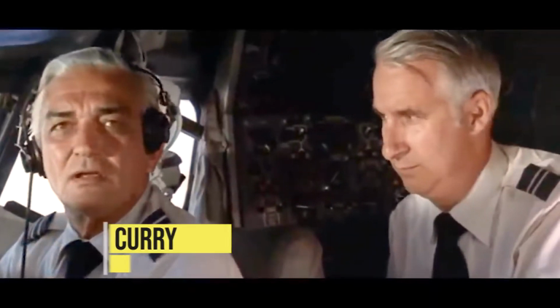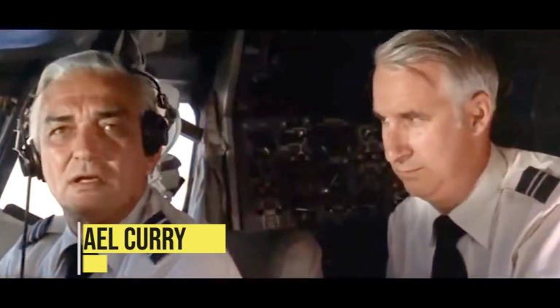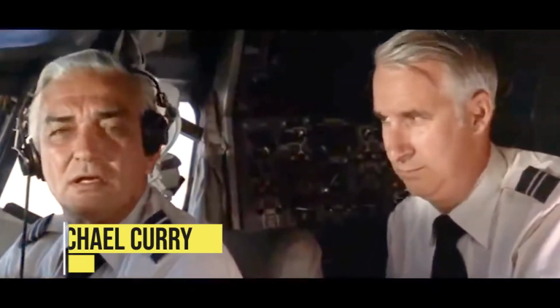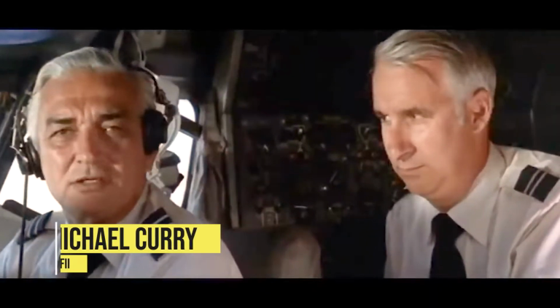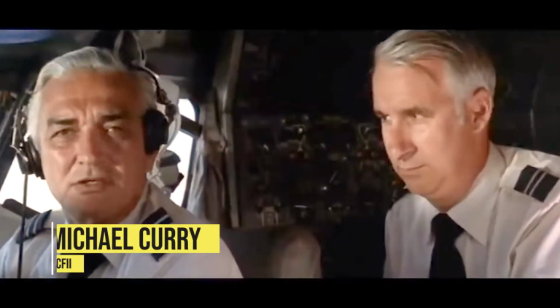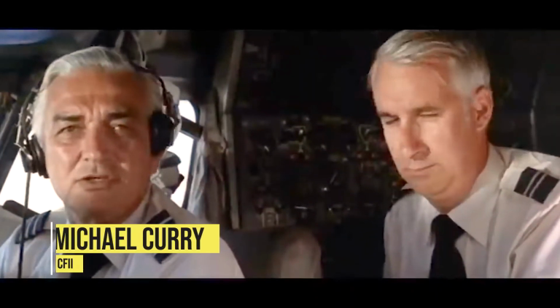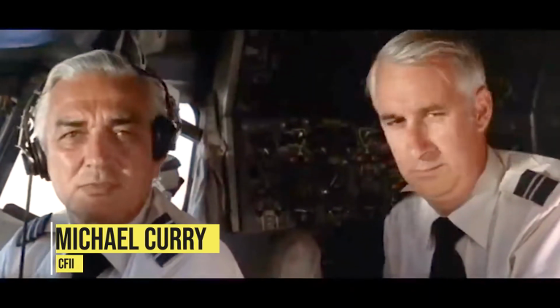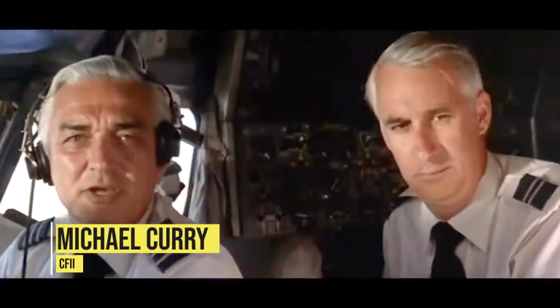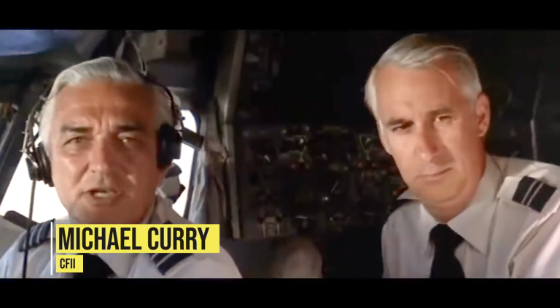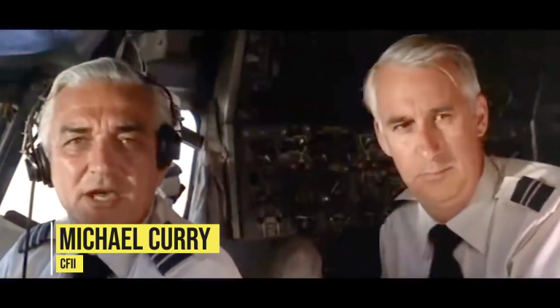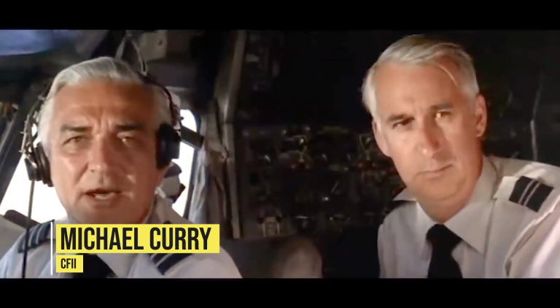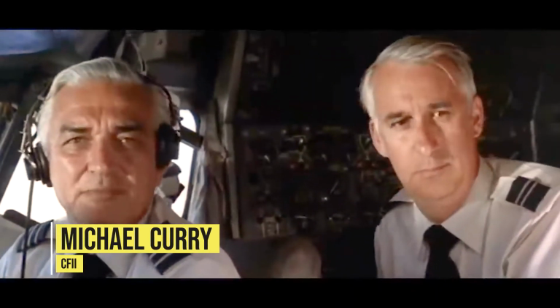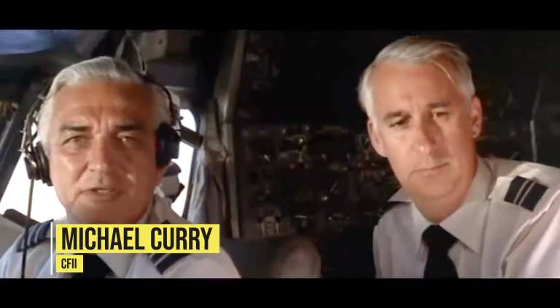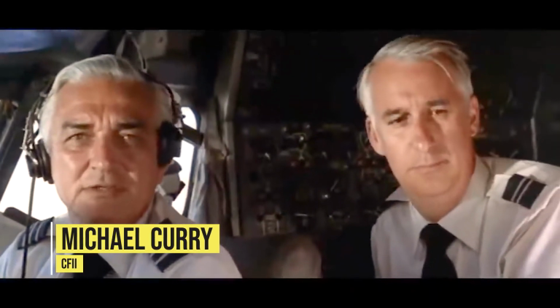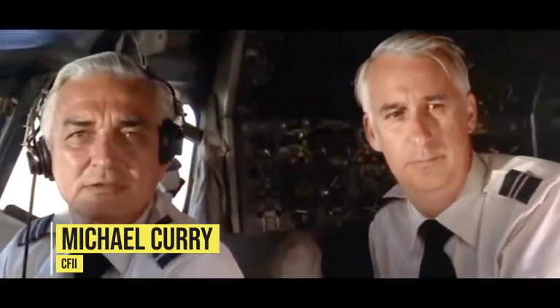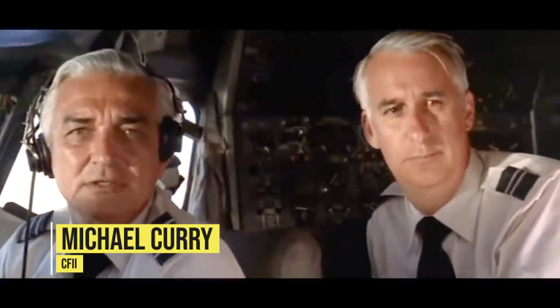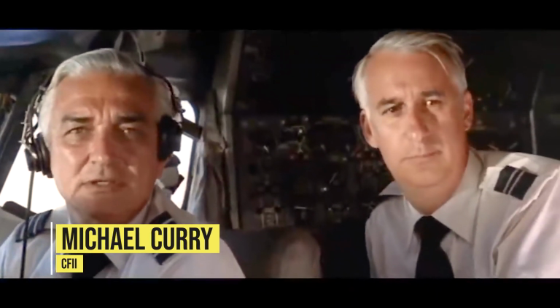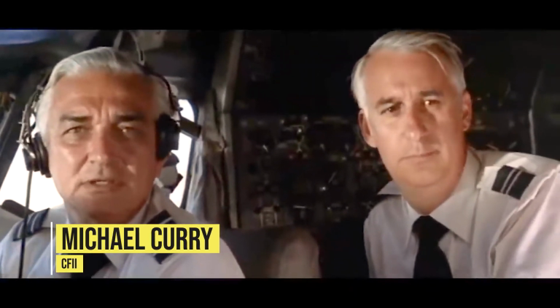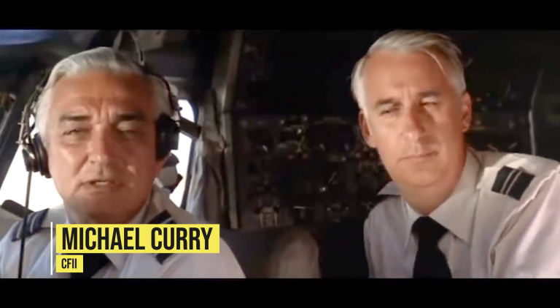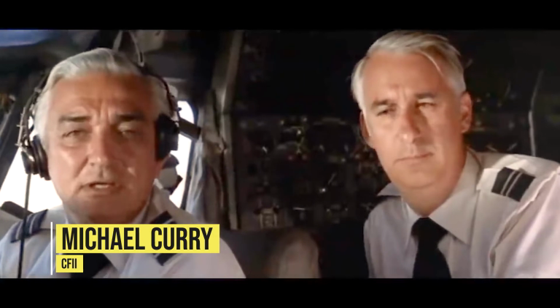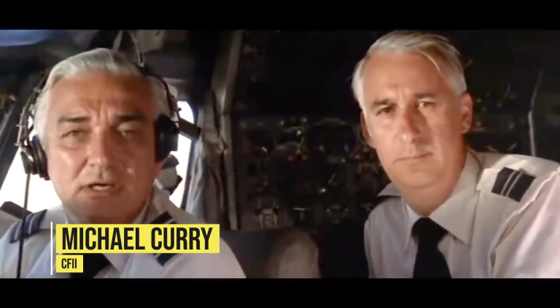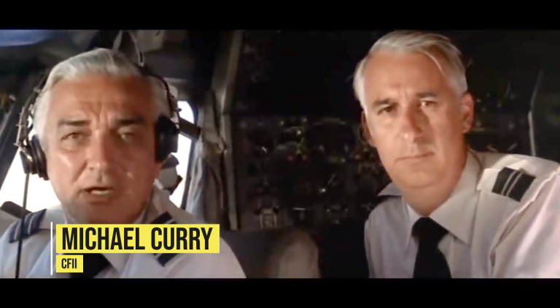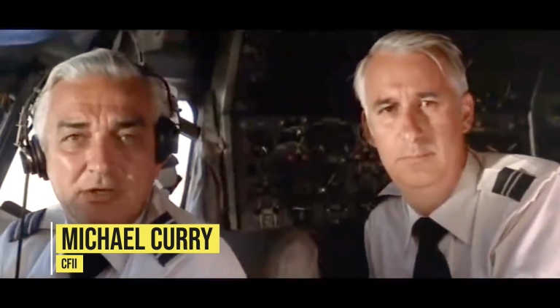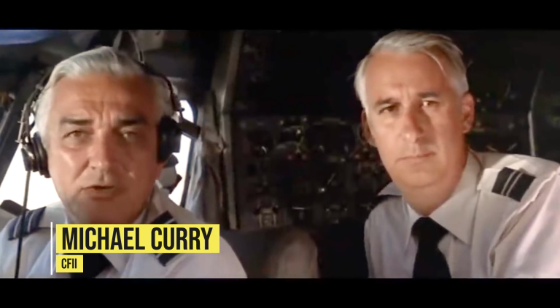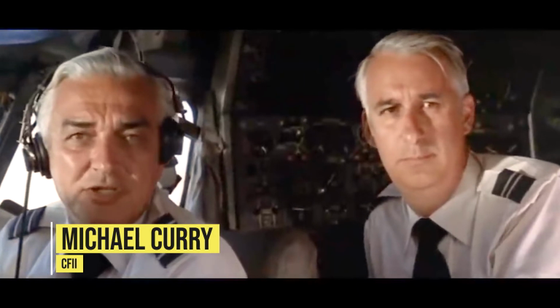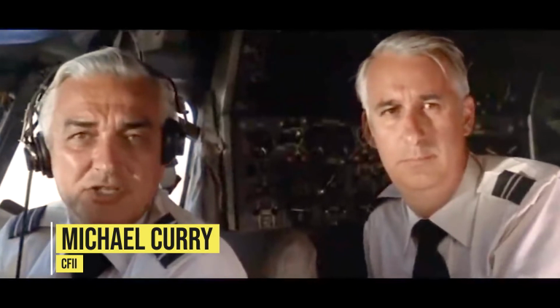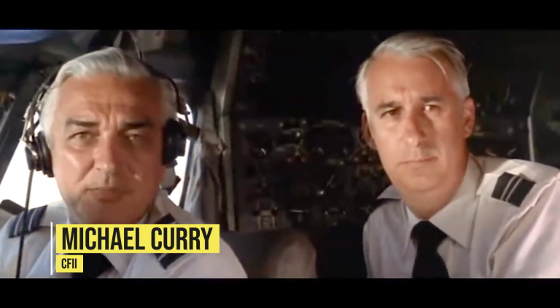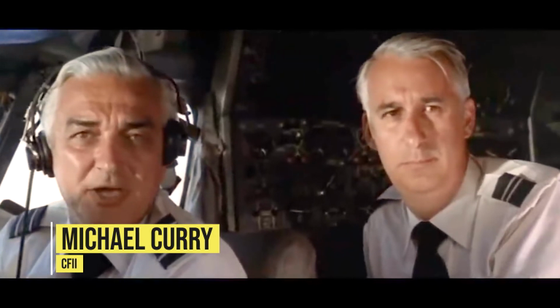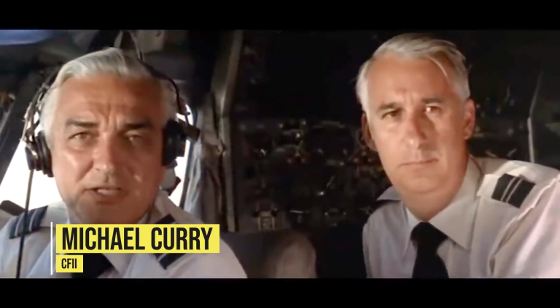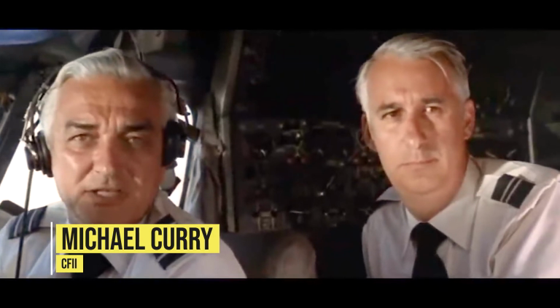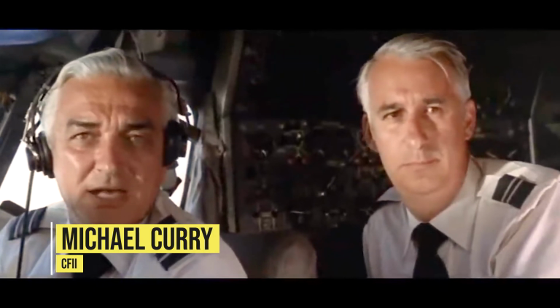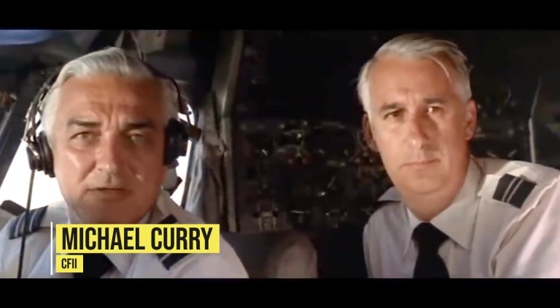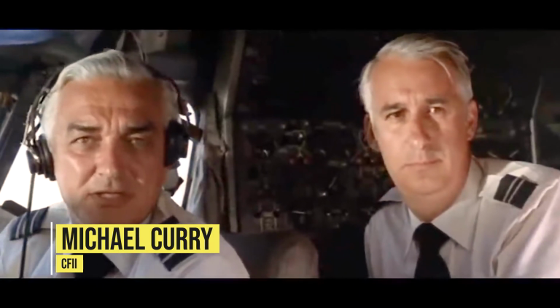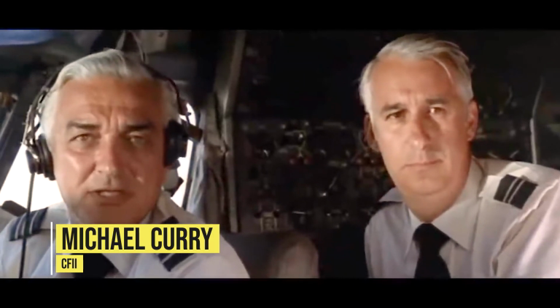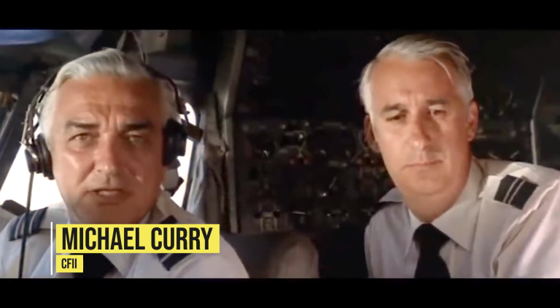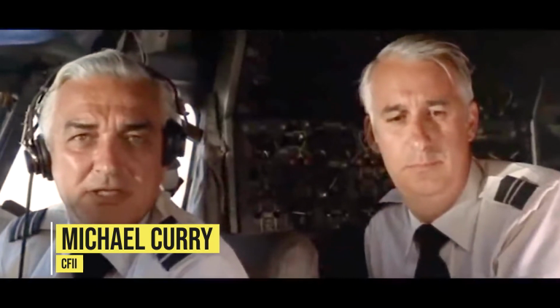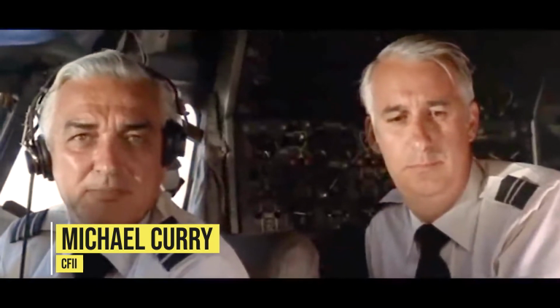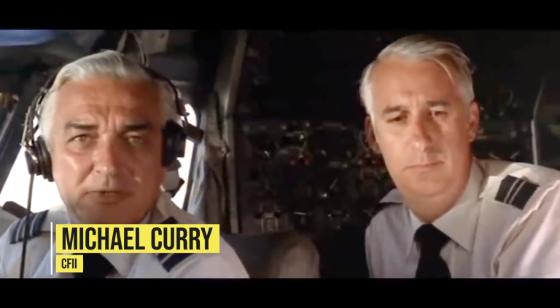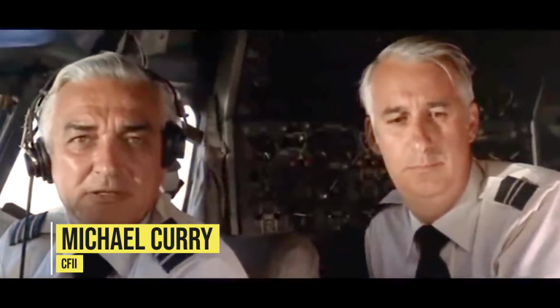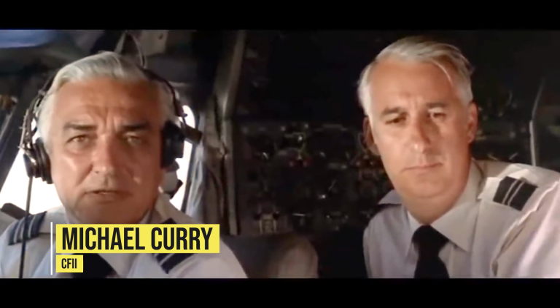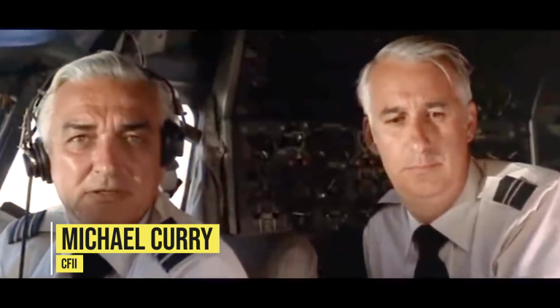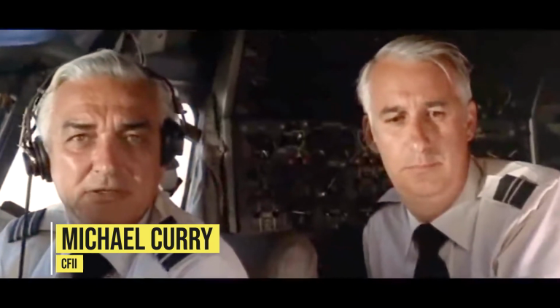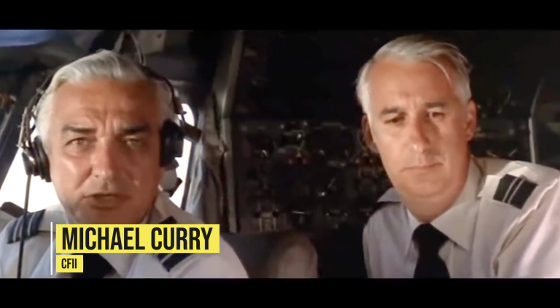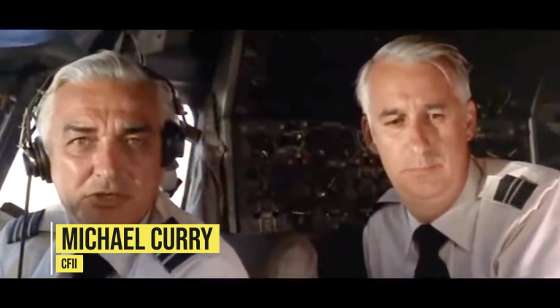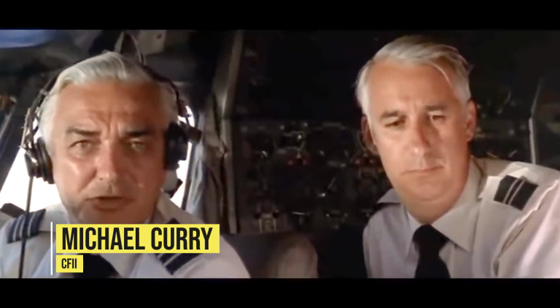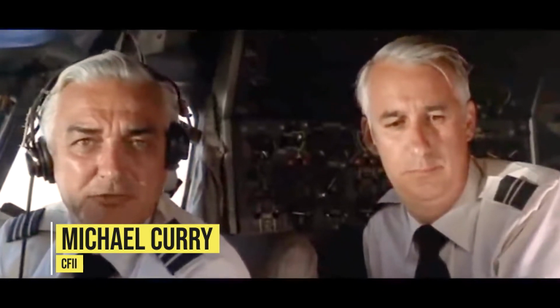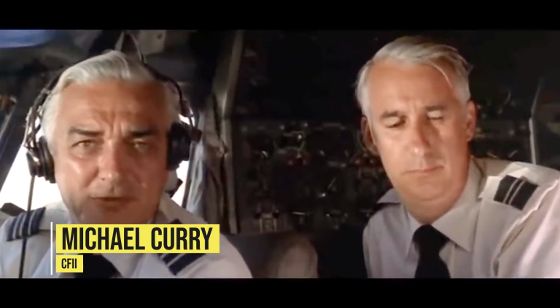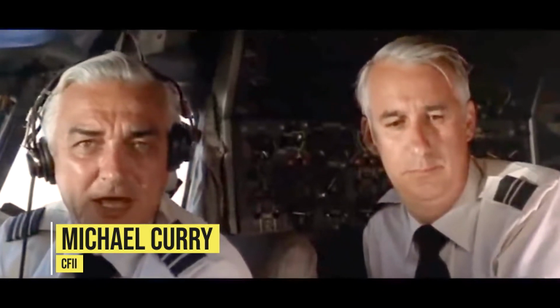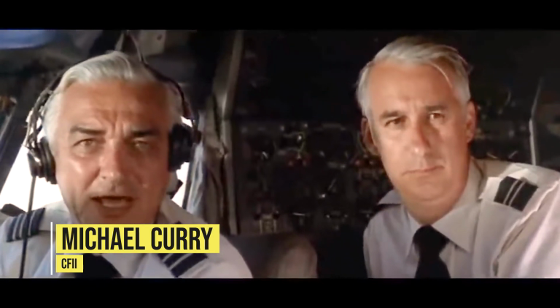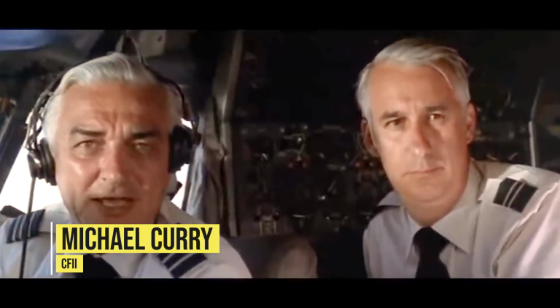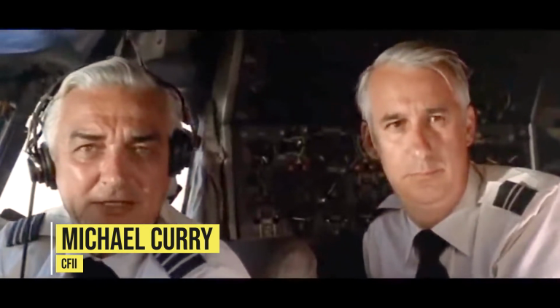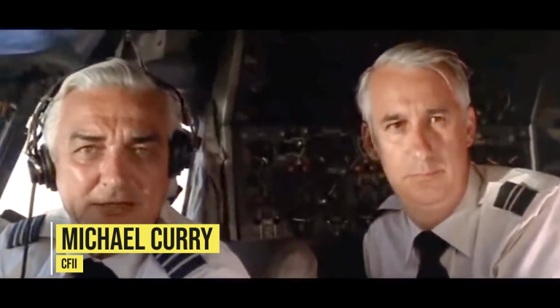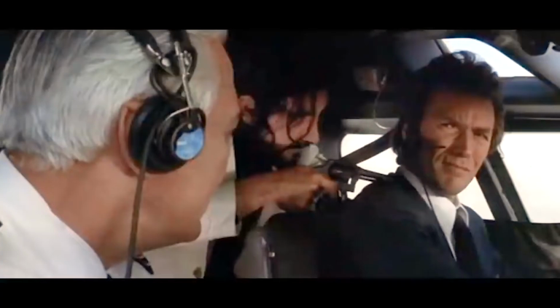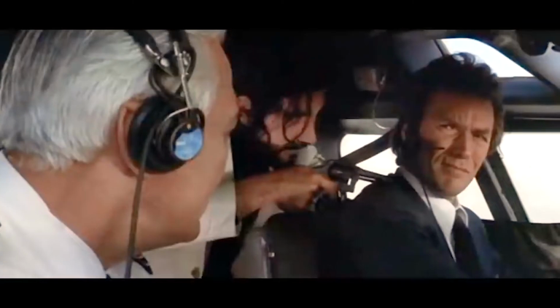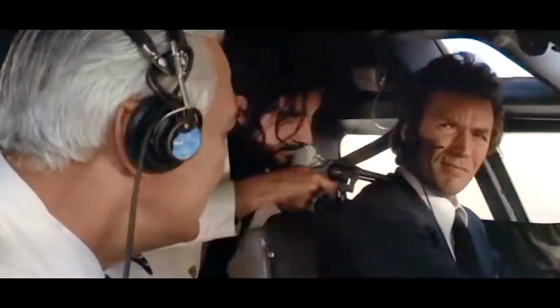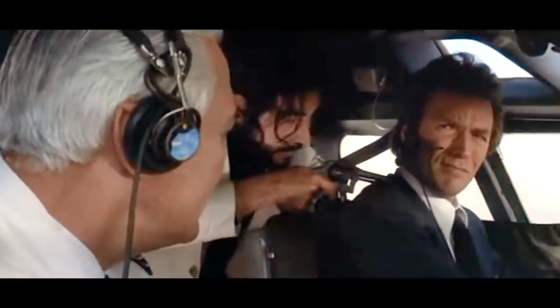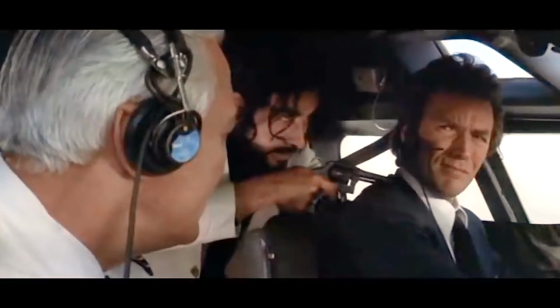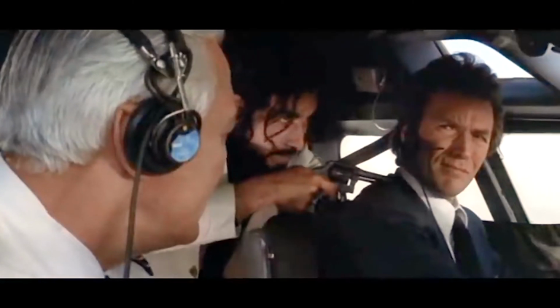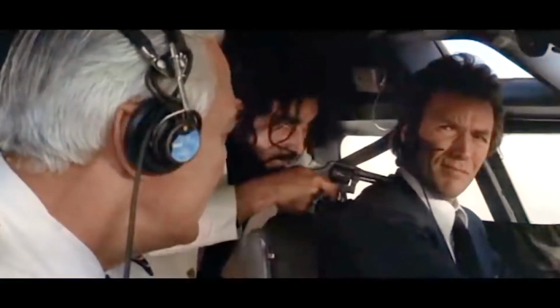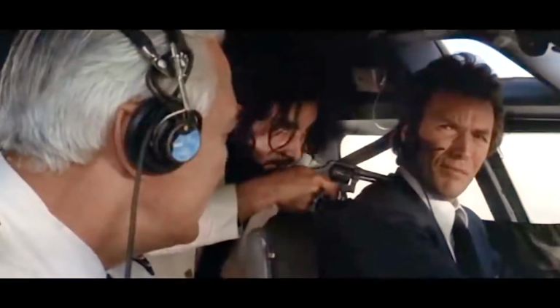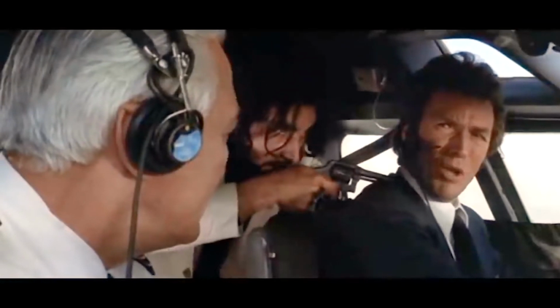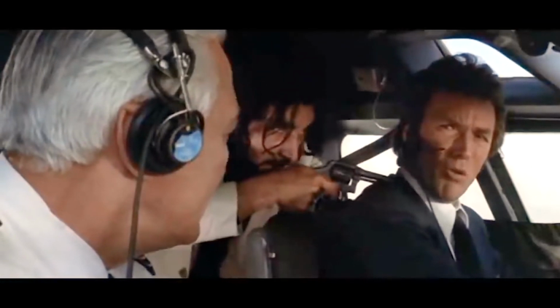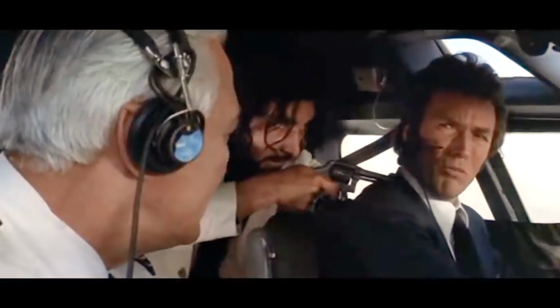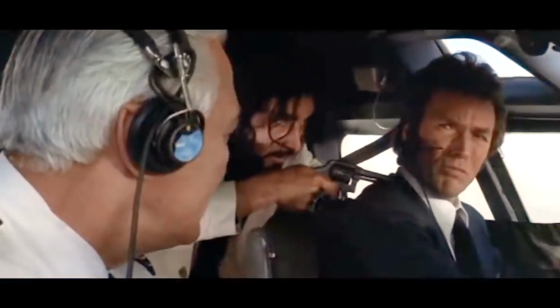Excuse me captain, I know this may sound silly, but can you fly? Nope.